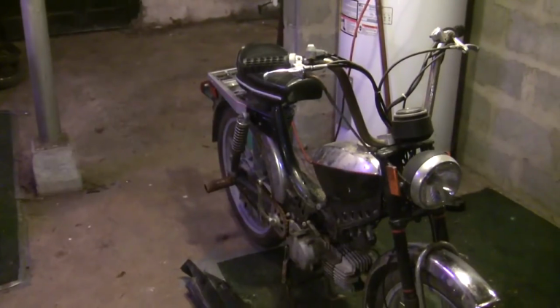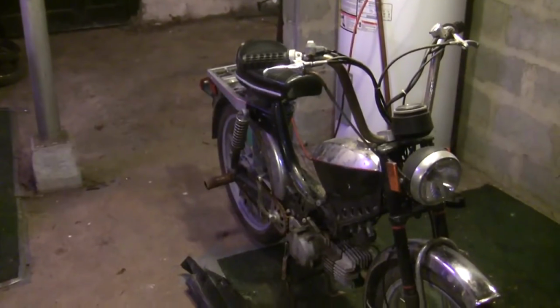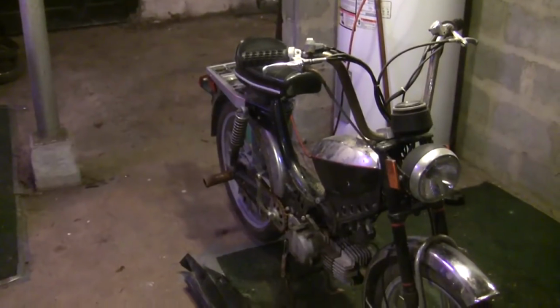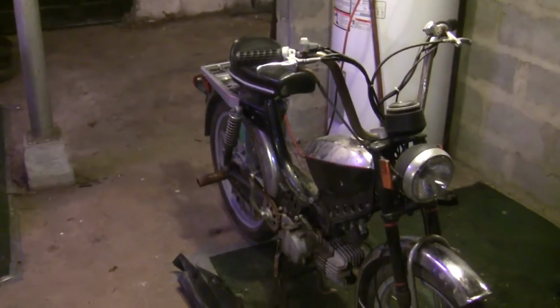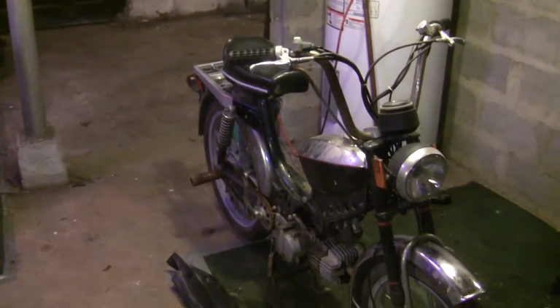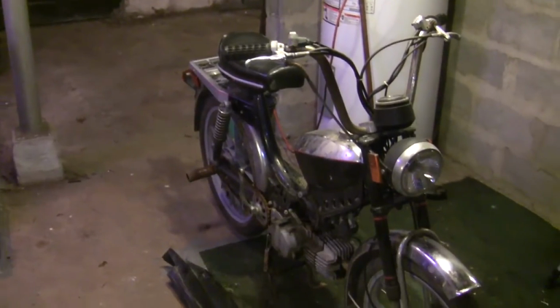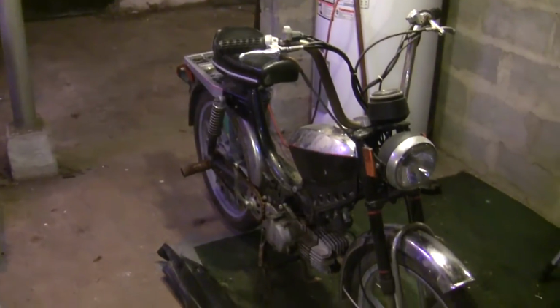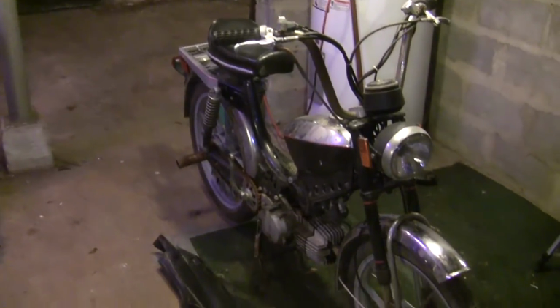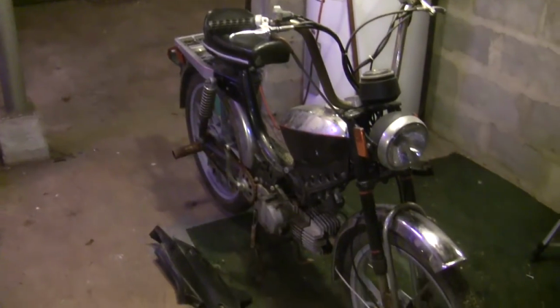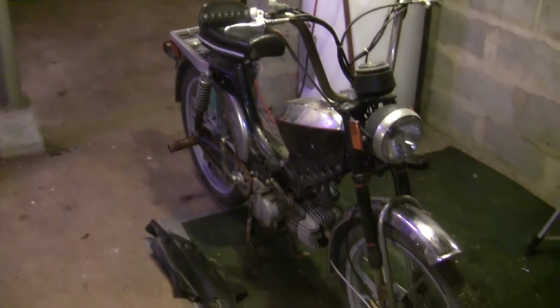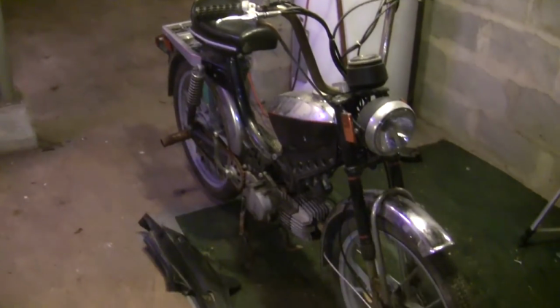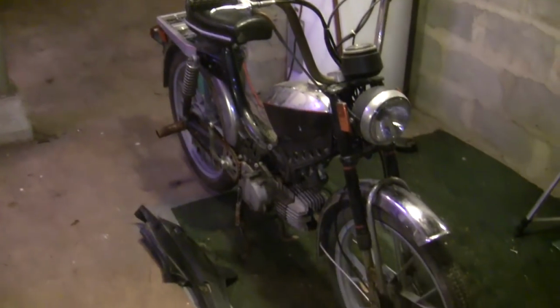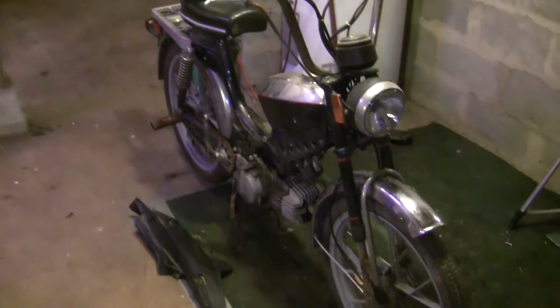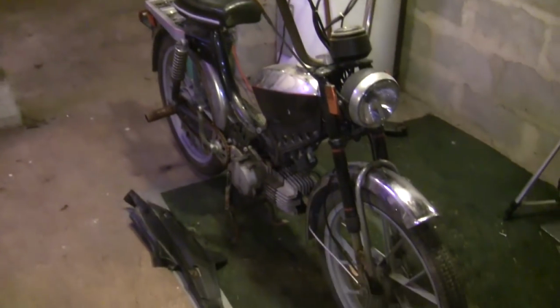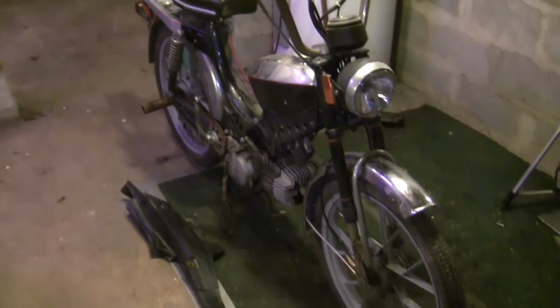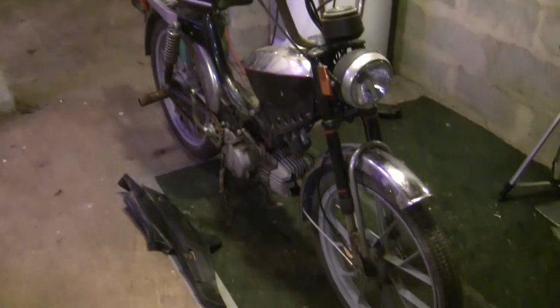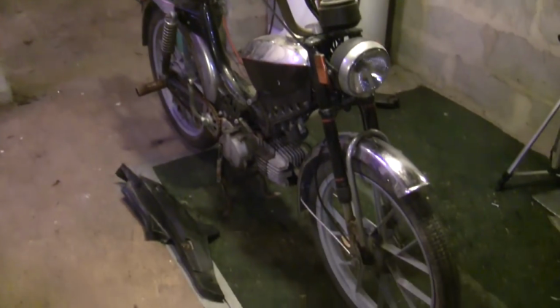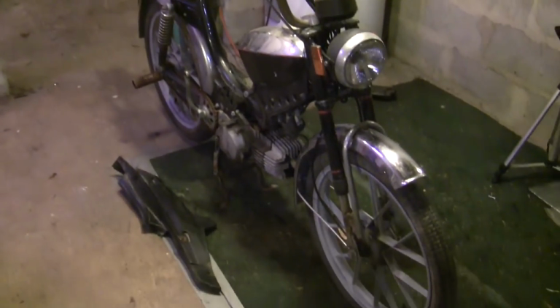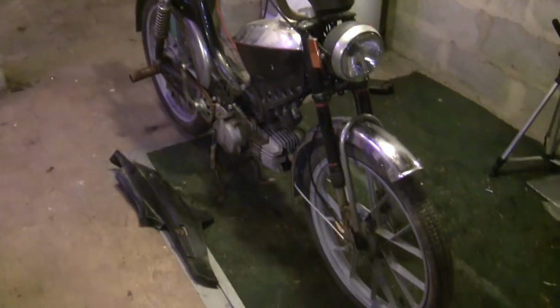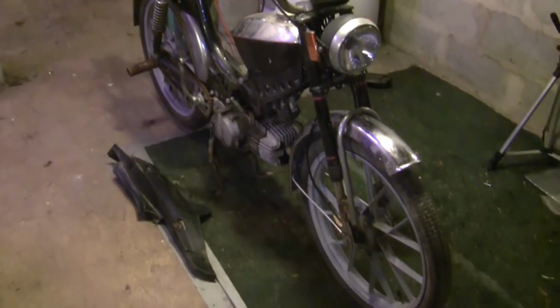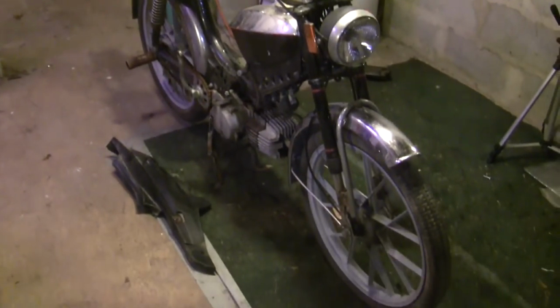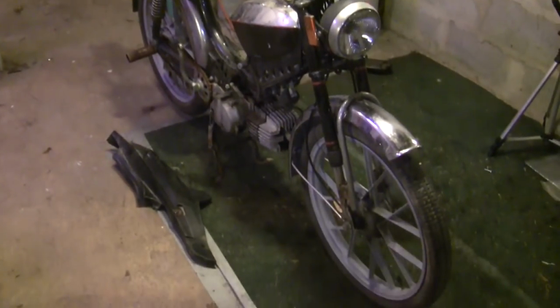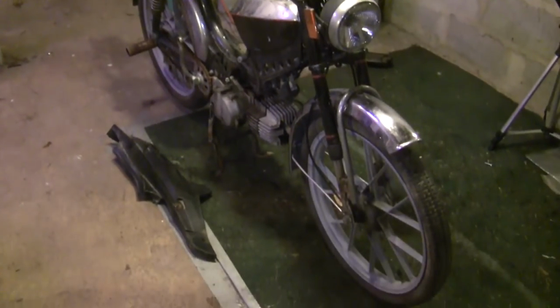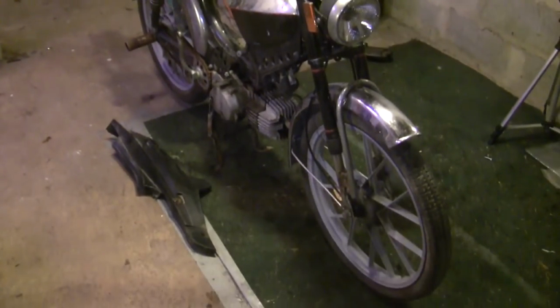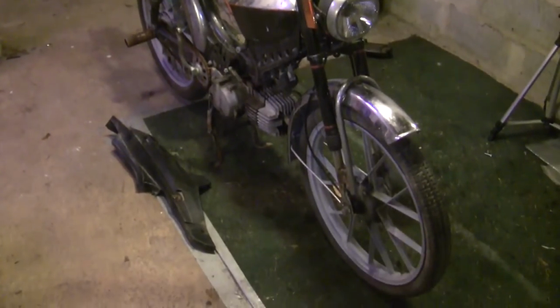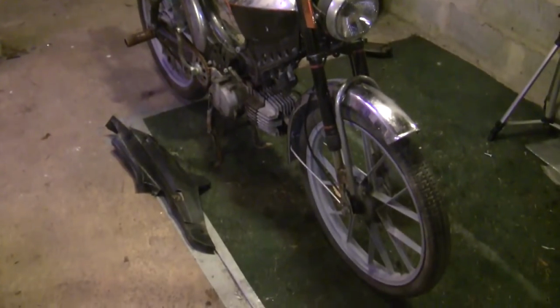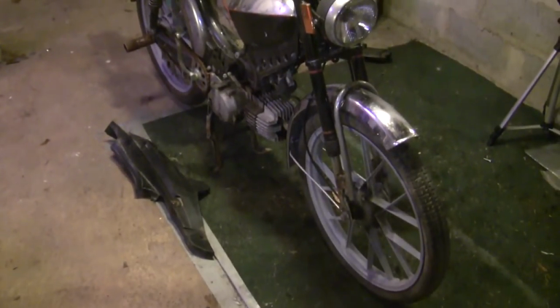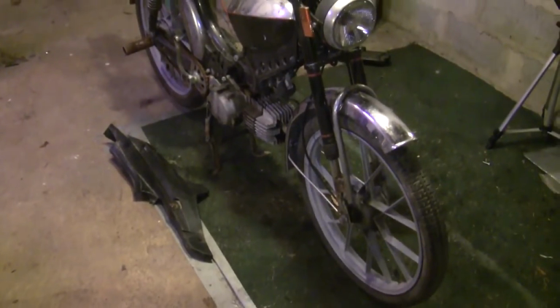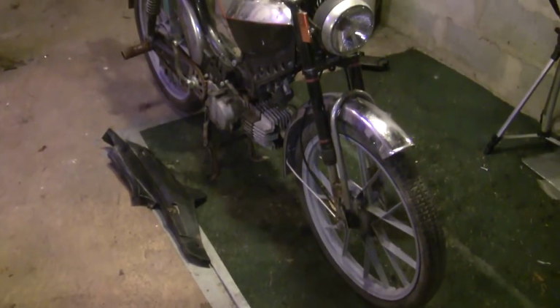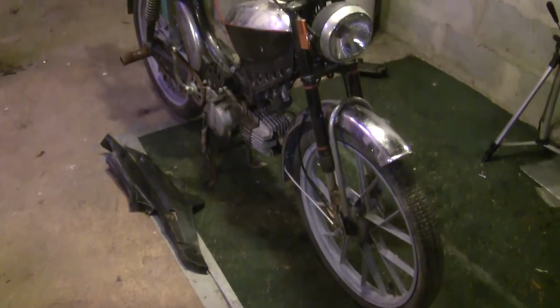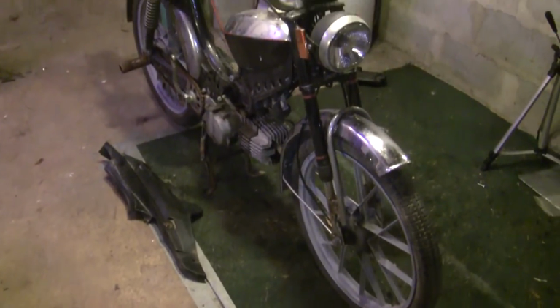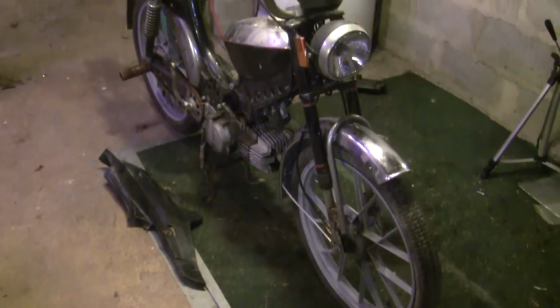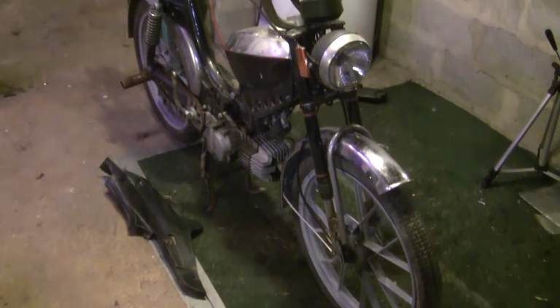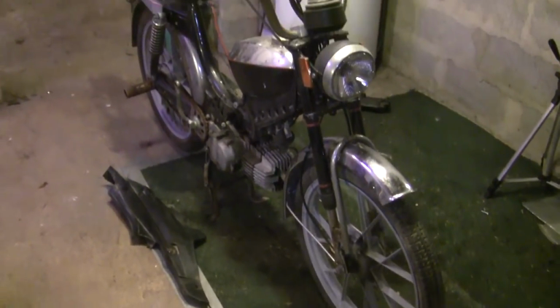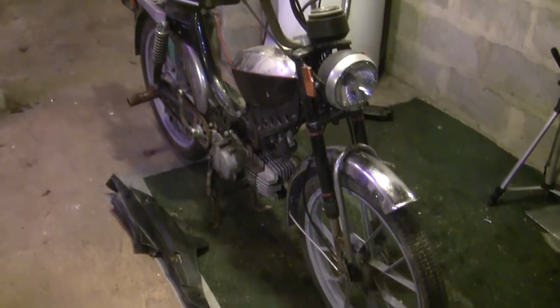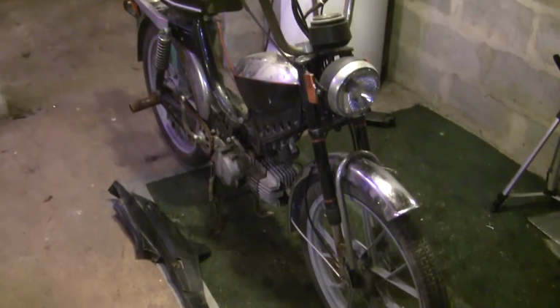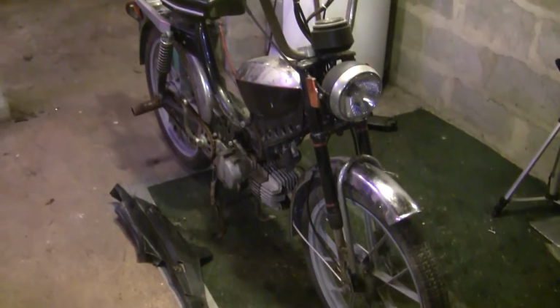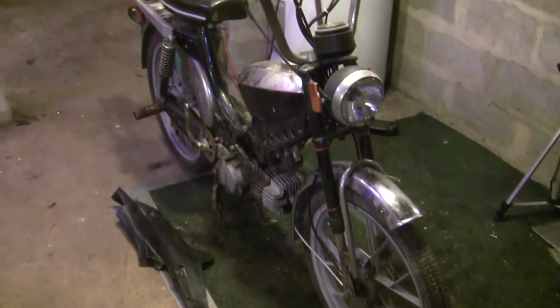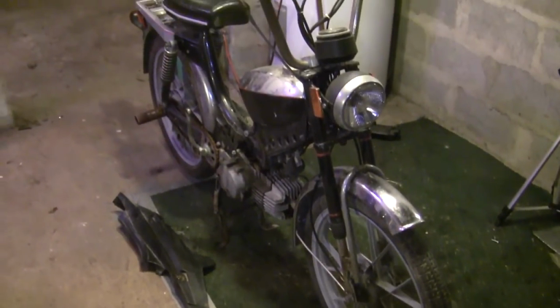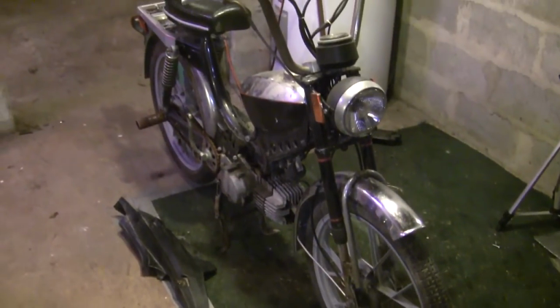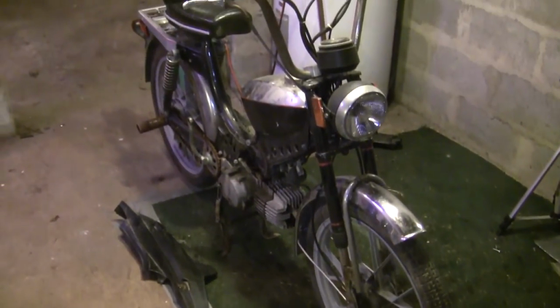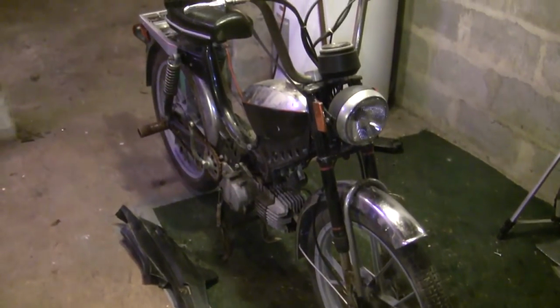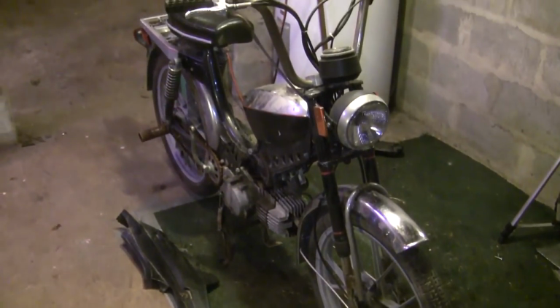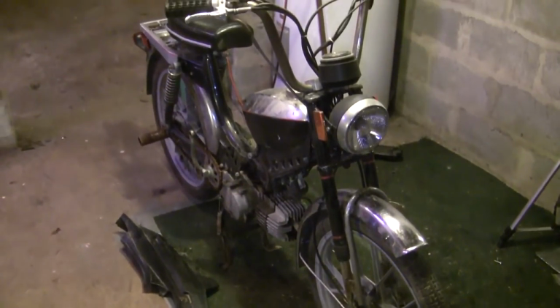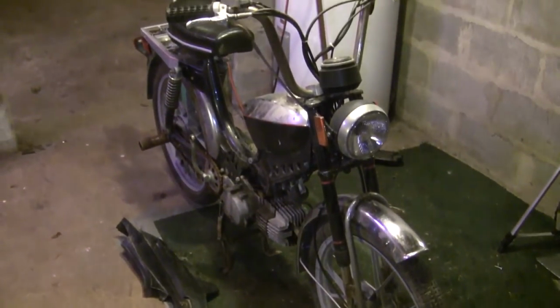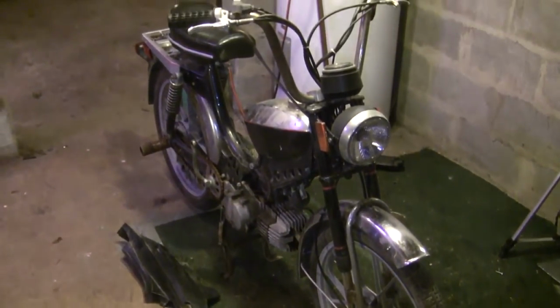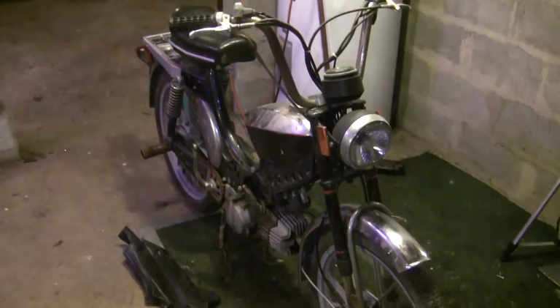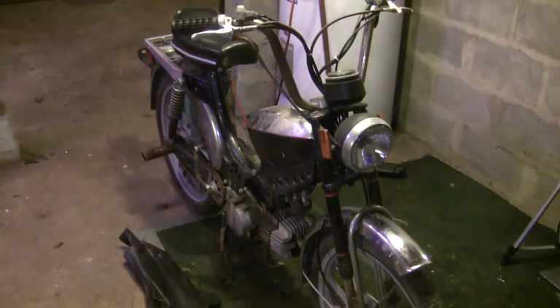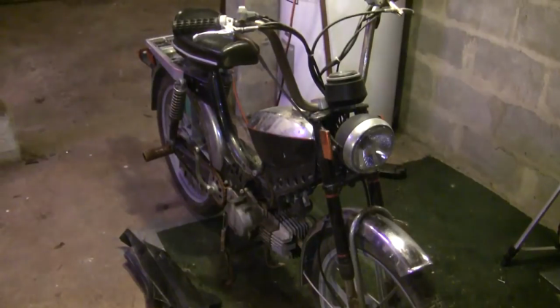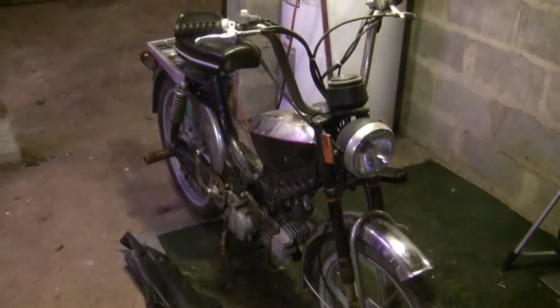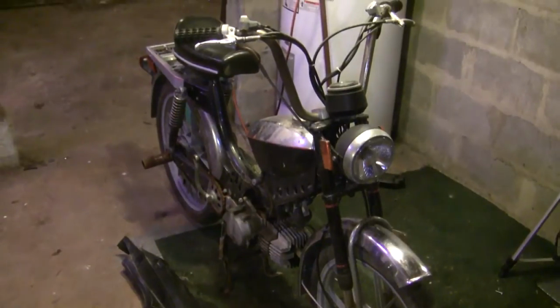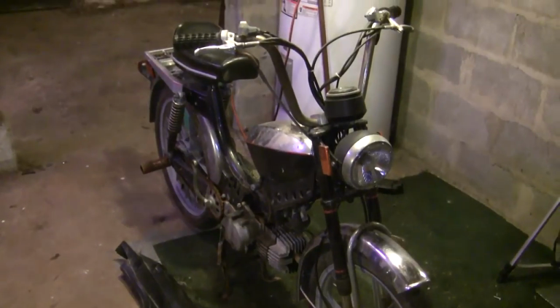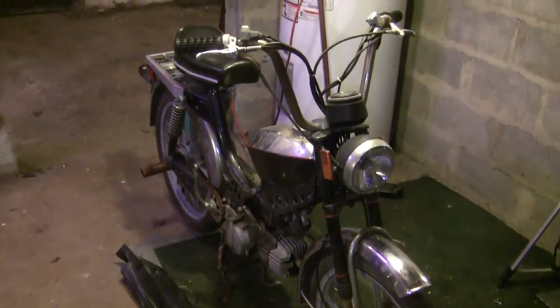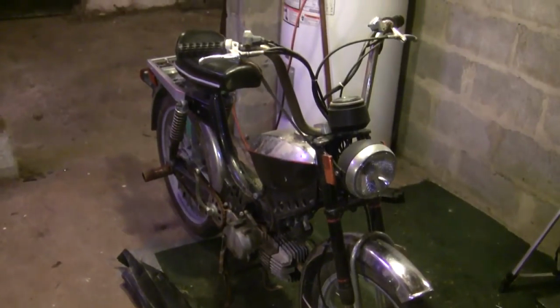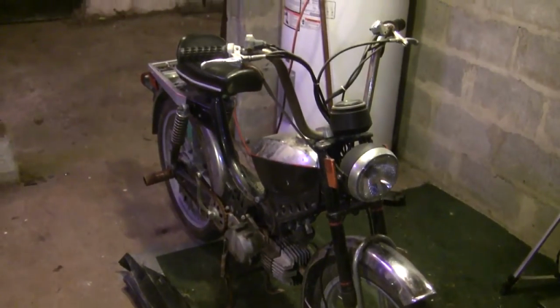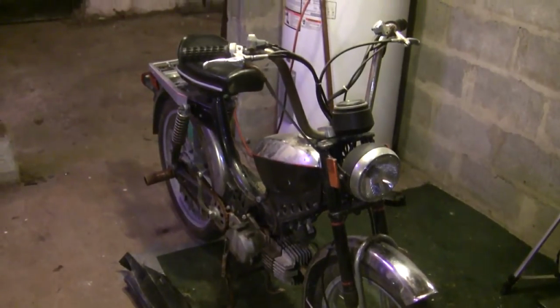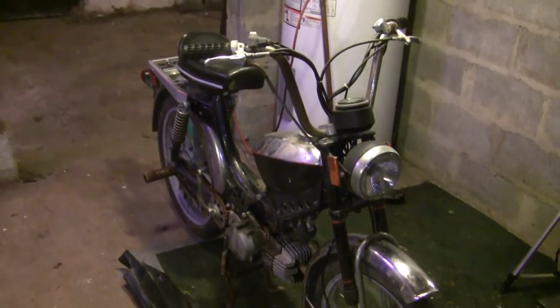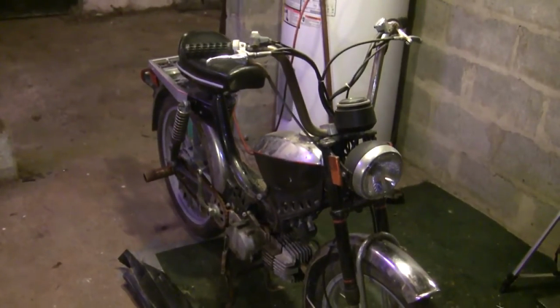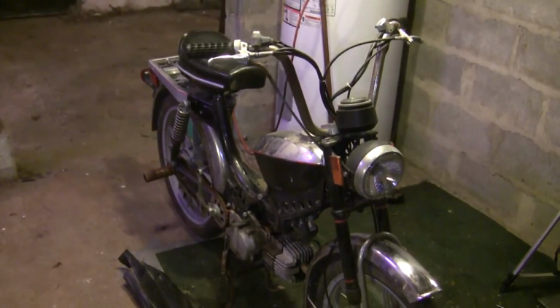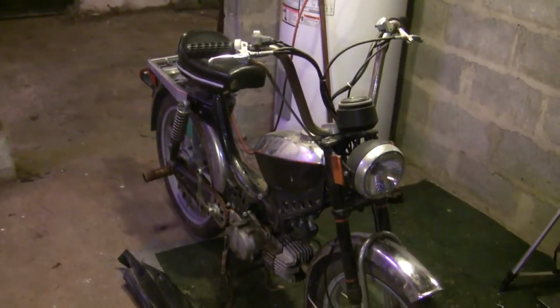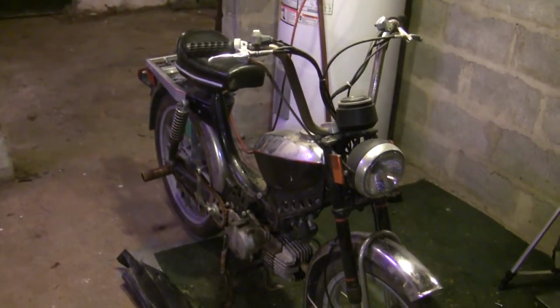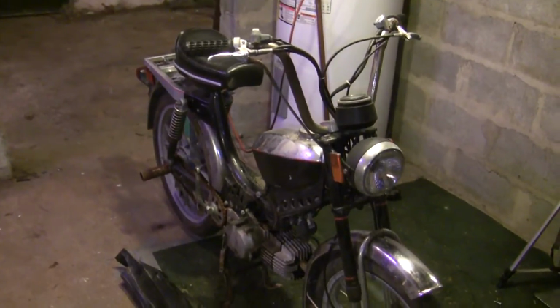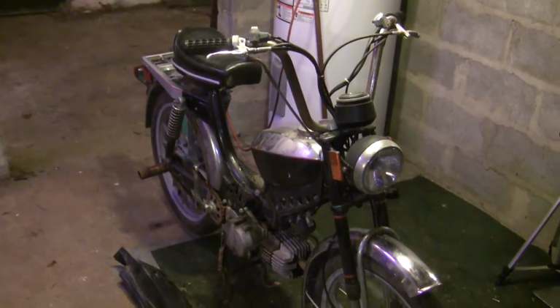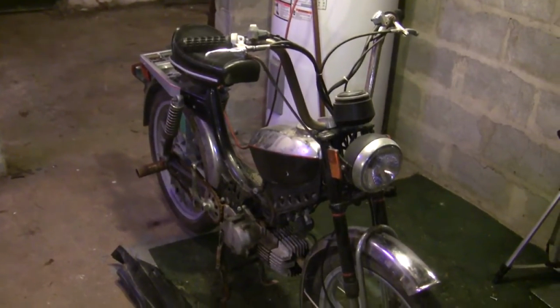Hey there YouTube, Travis here. I have another Puch moped, but finally I get one that's not a Maxi.